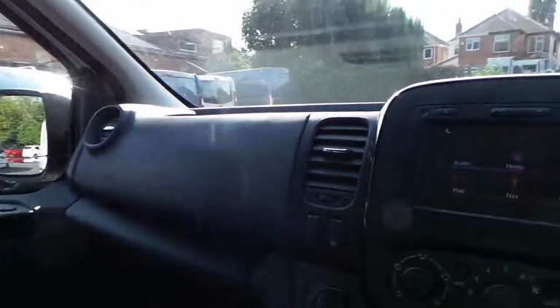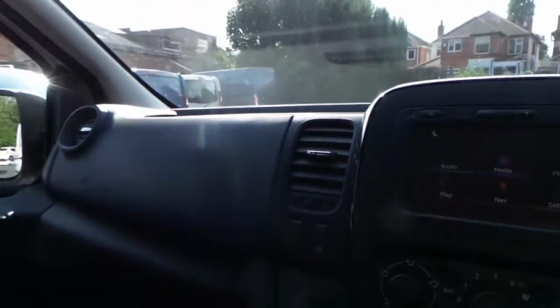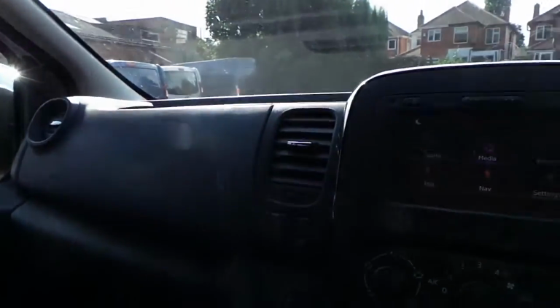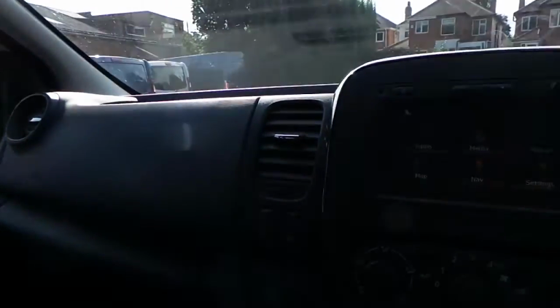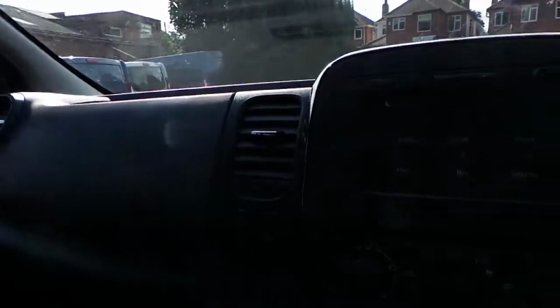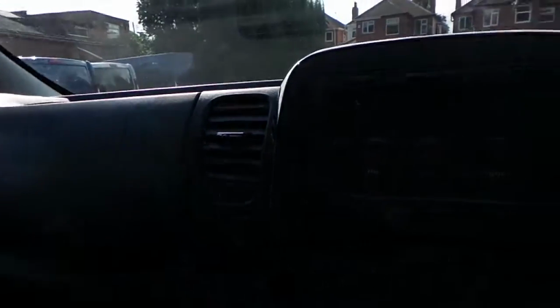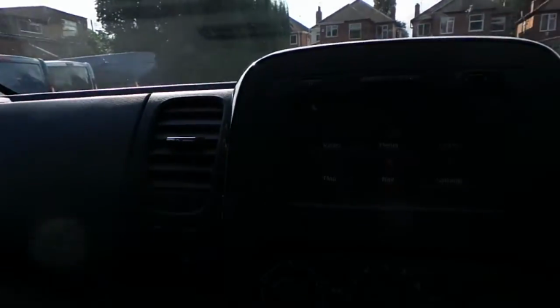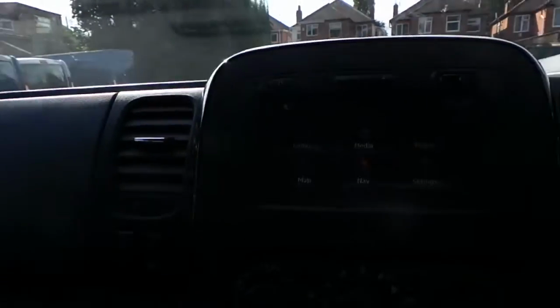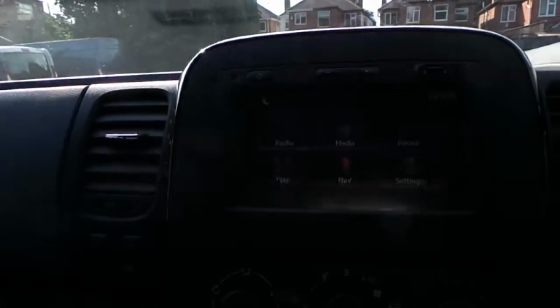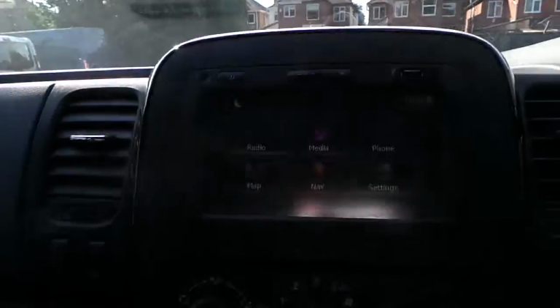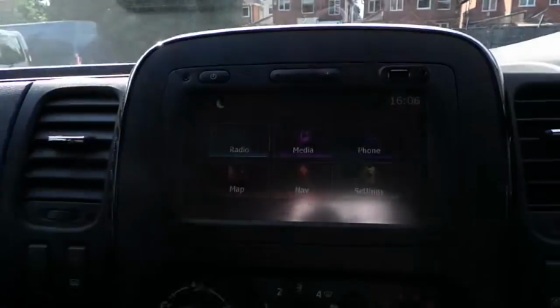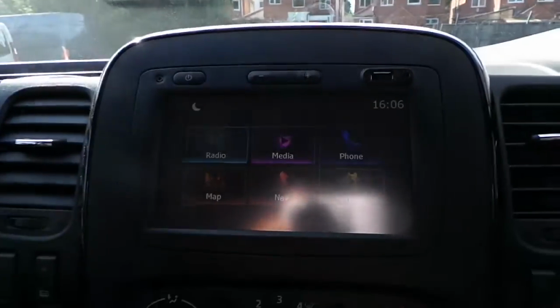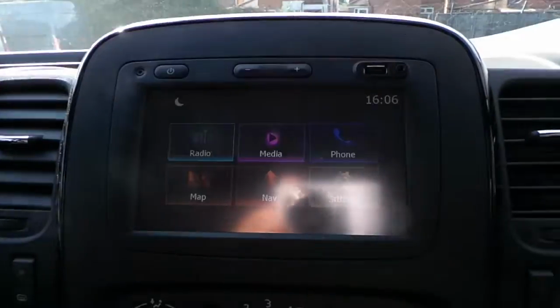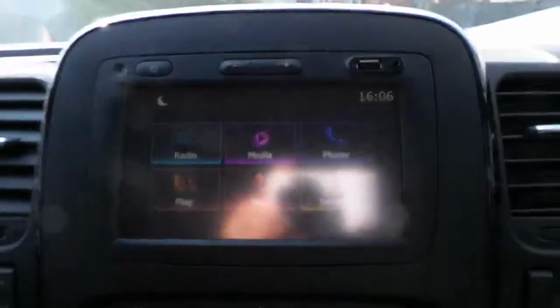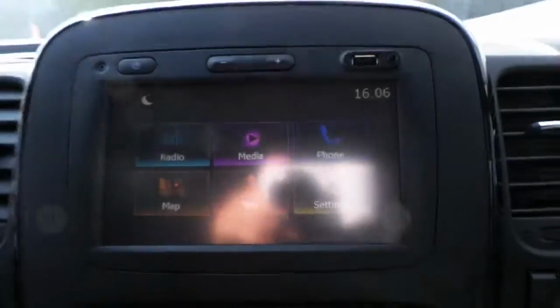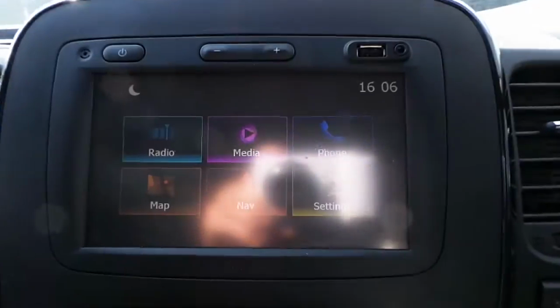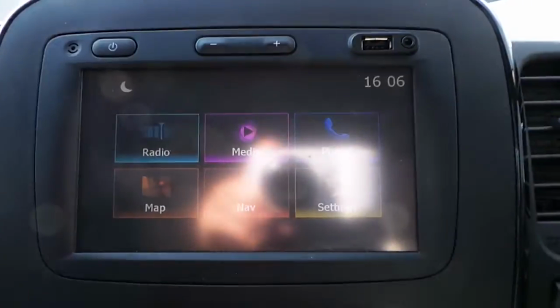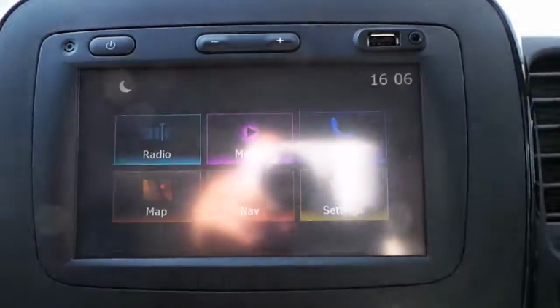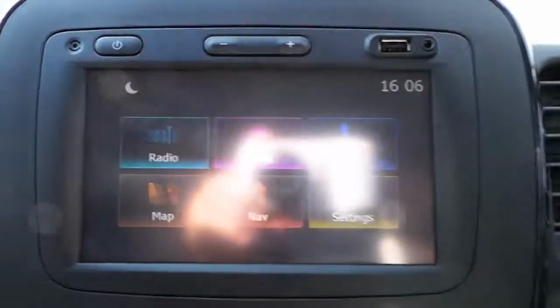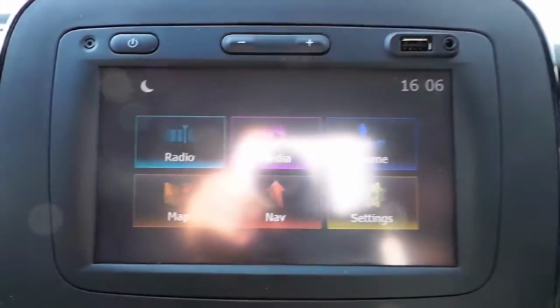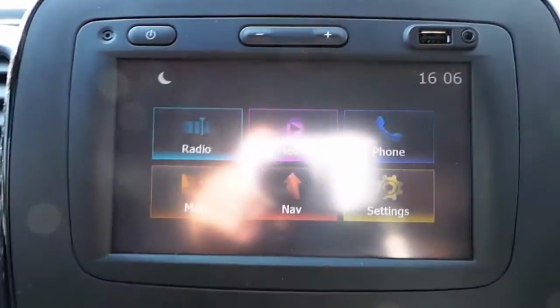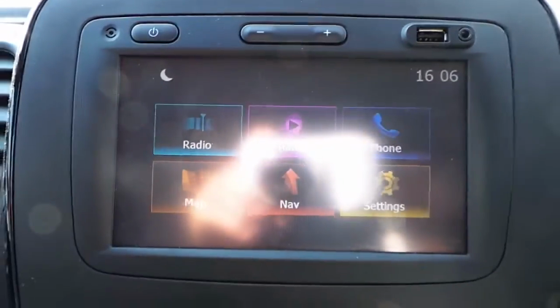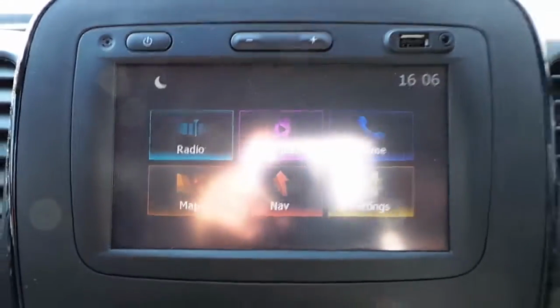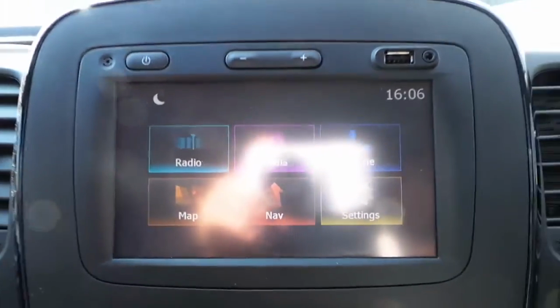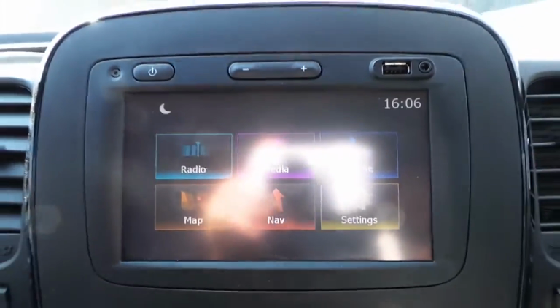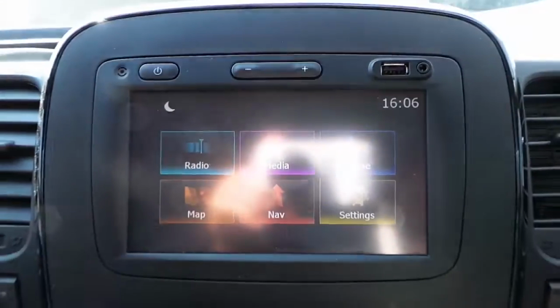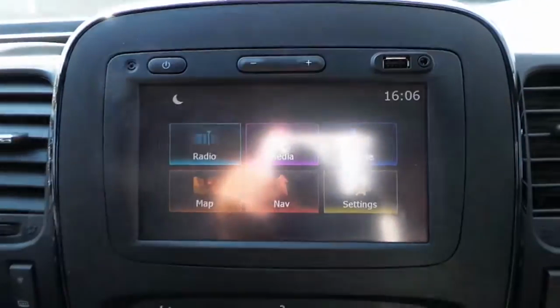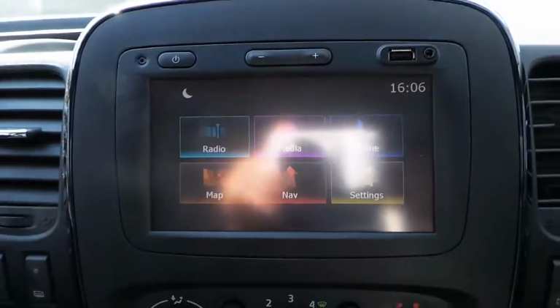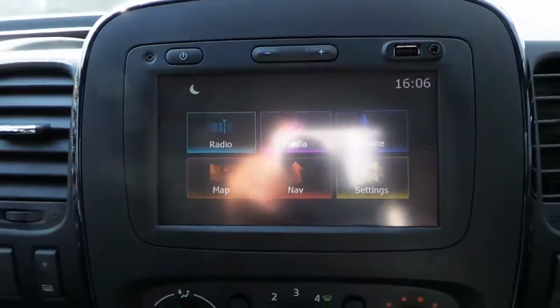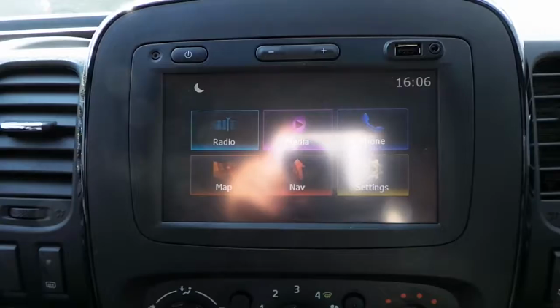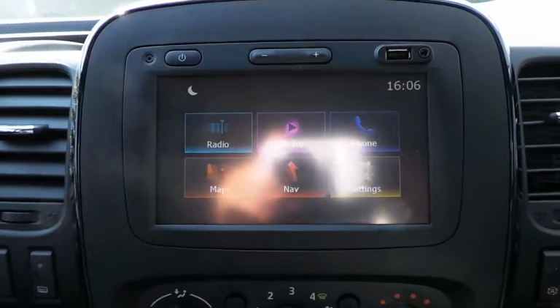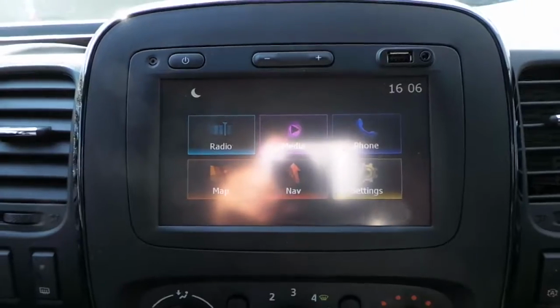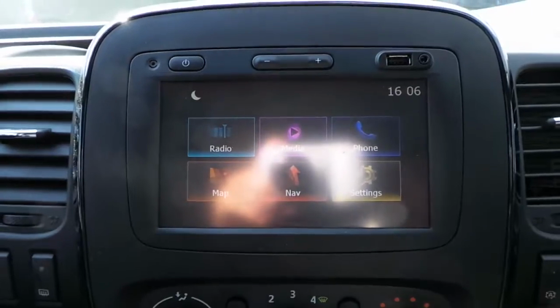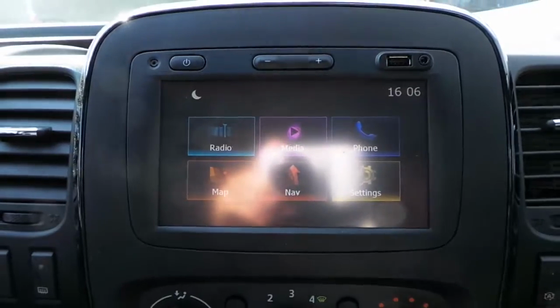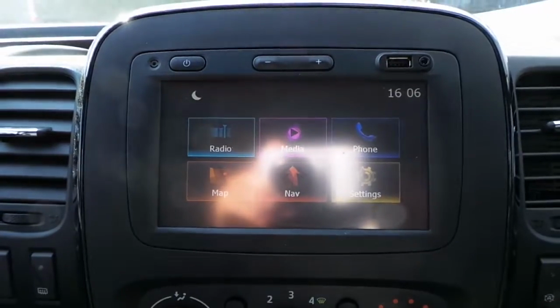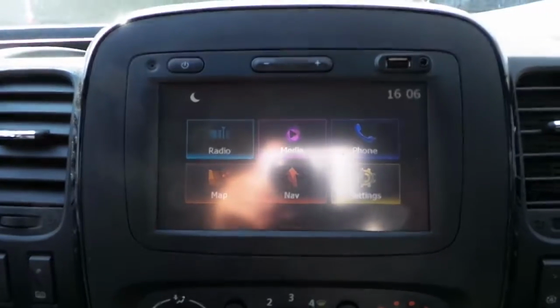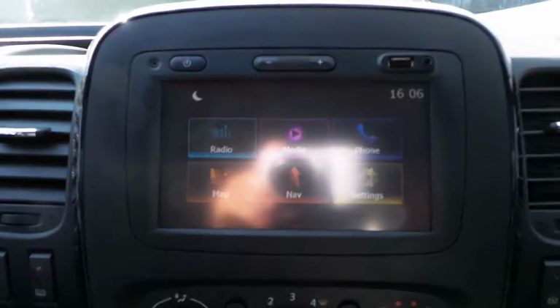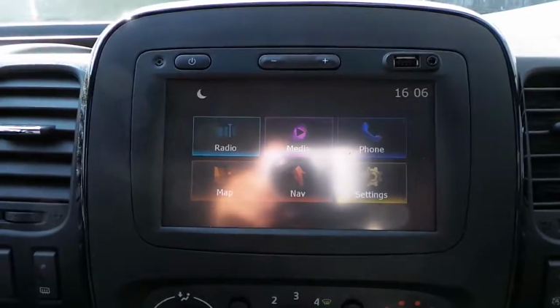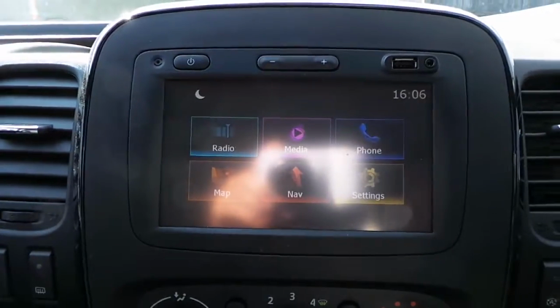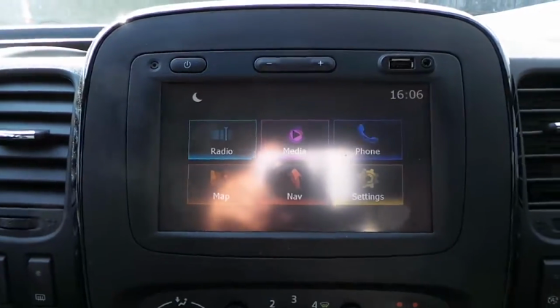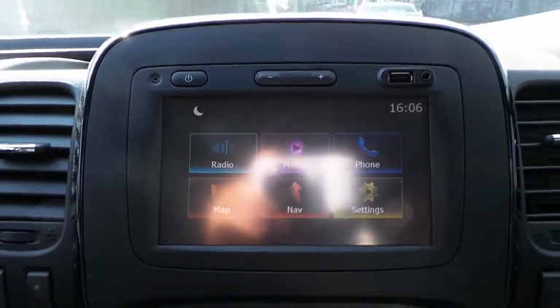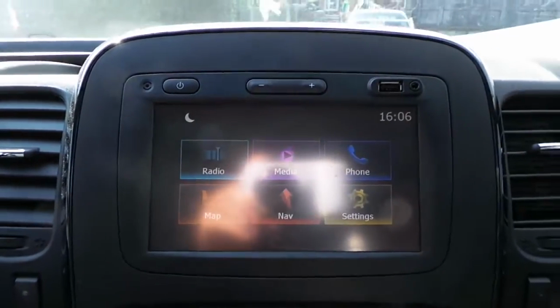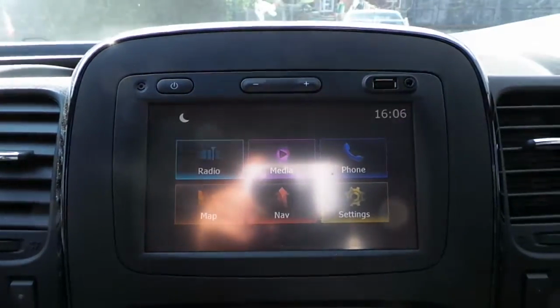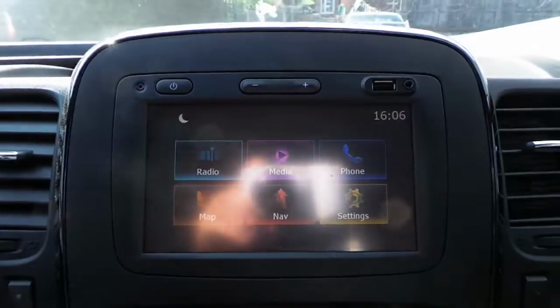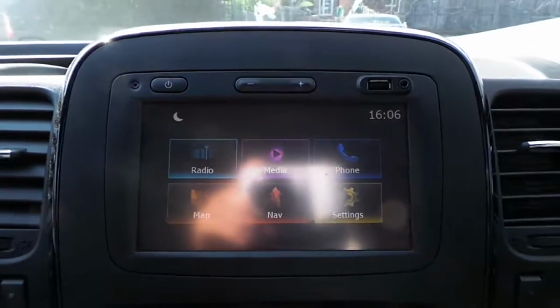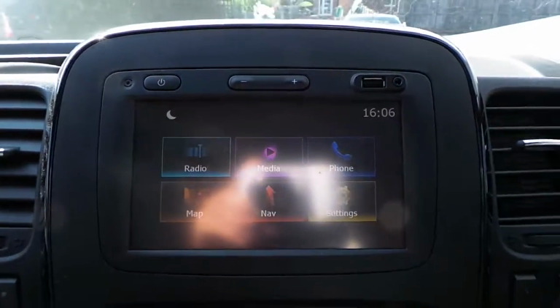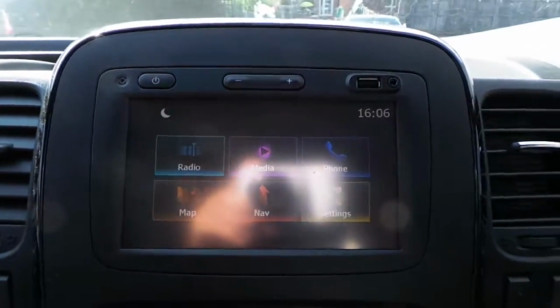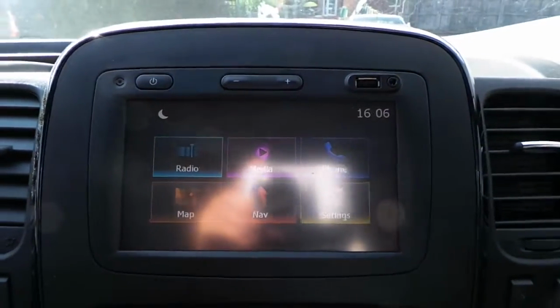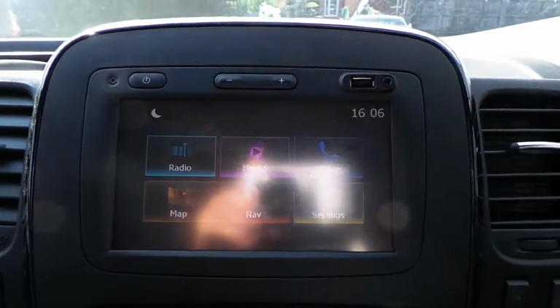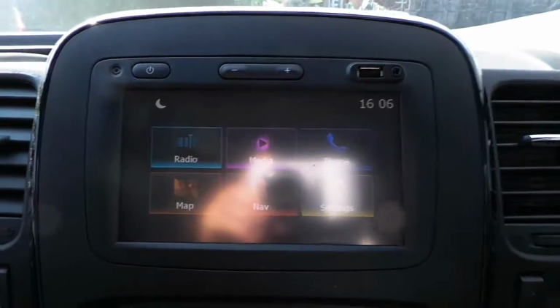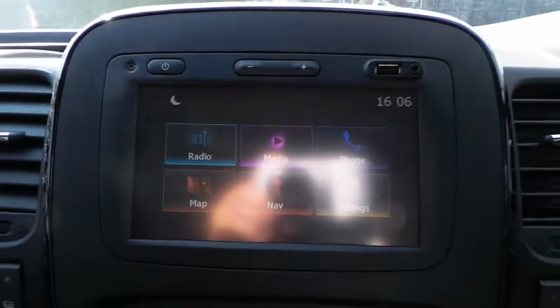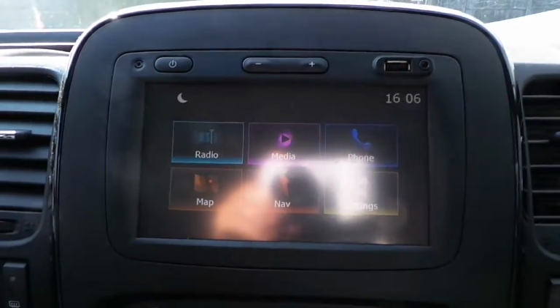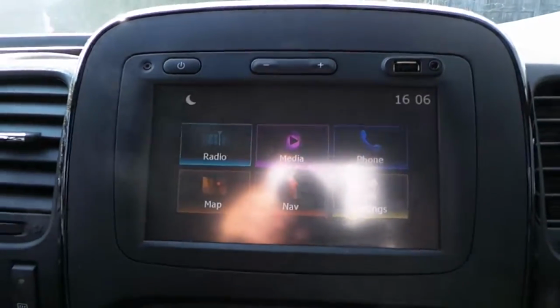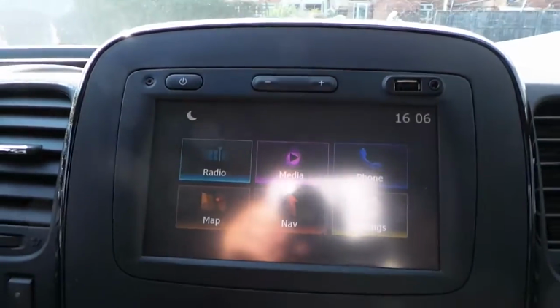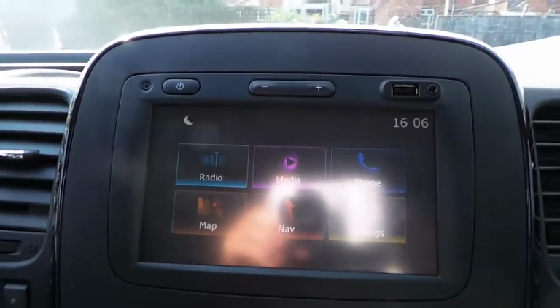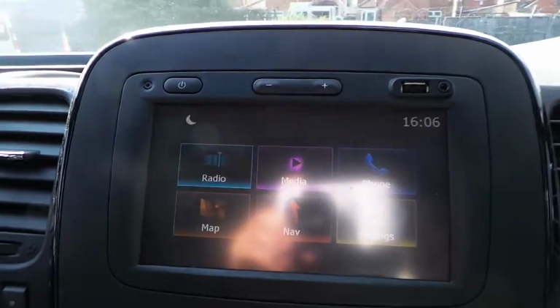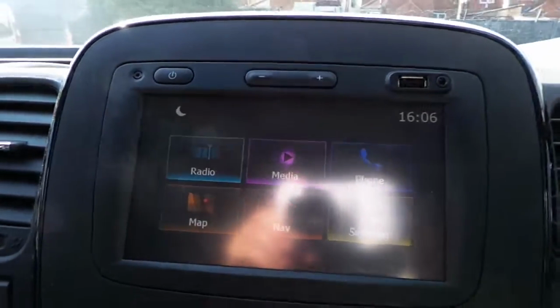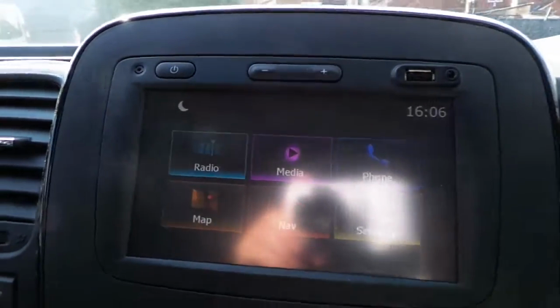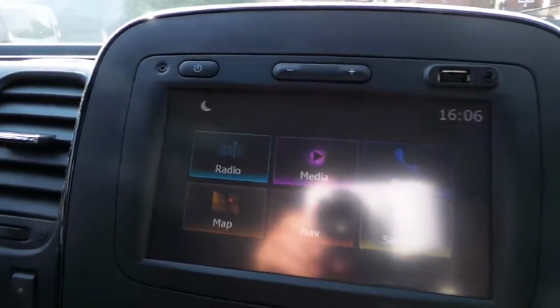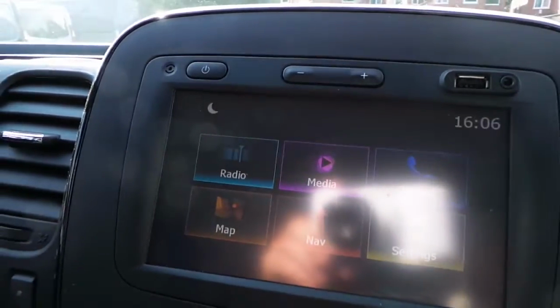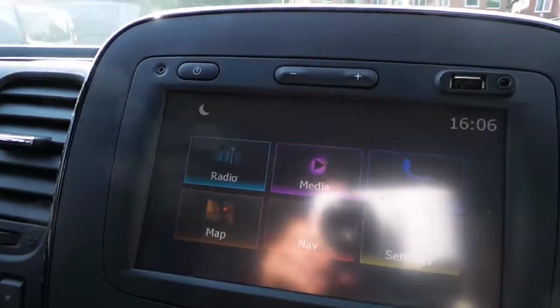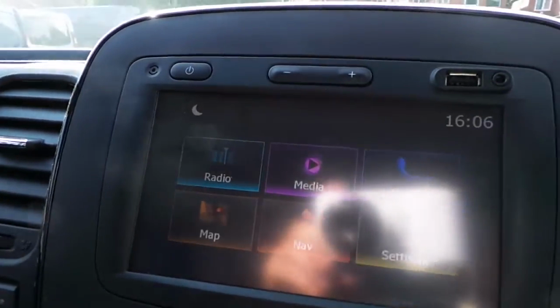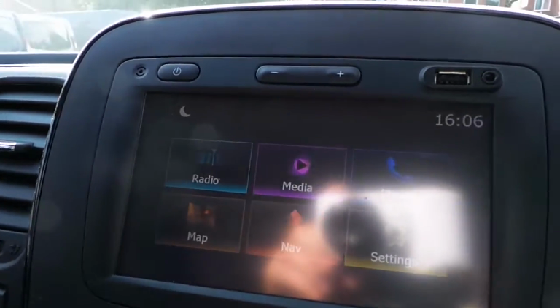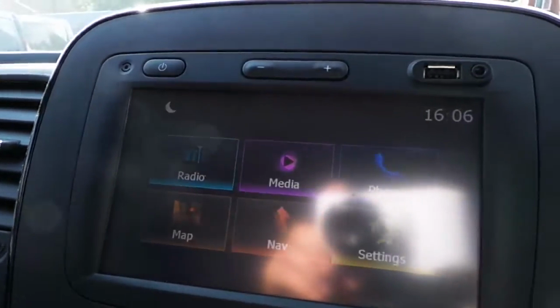In the cab area we have a touch screen media display with Bluetooth connectivity, DAB digital radio, USB connectivity and auxiliary inputs.